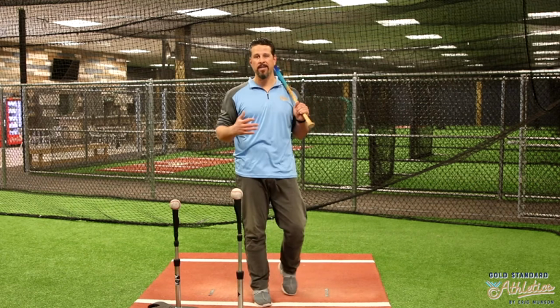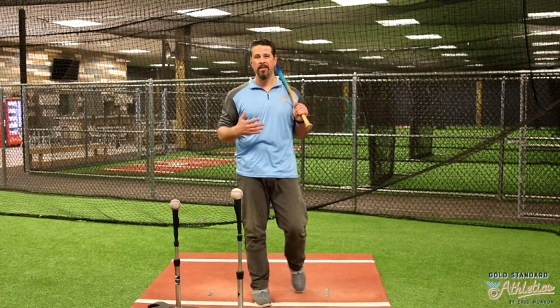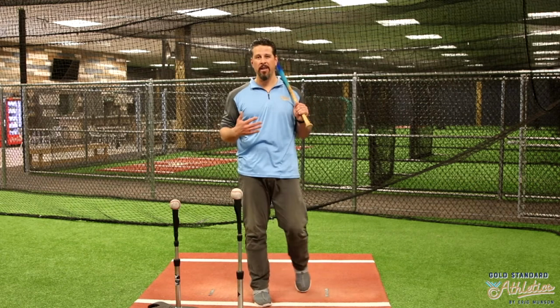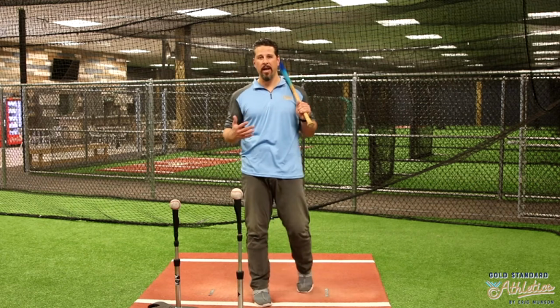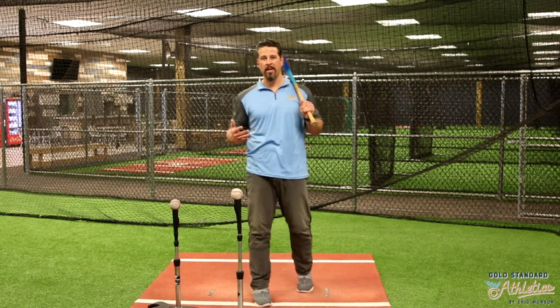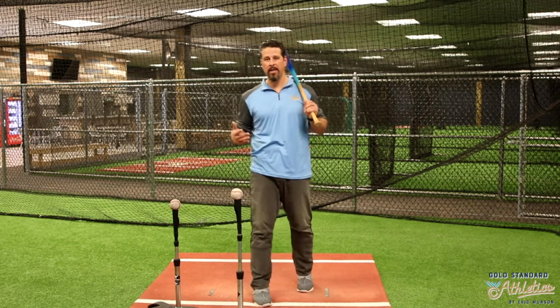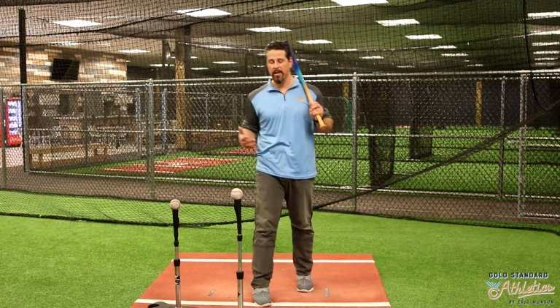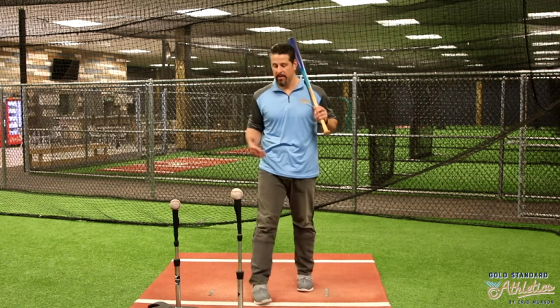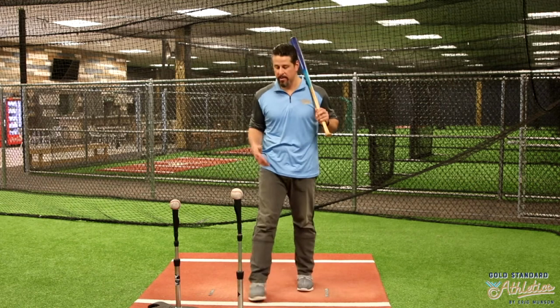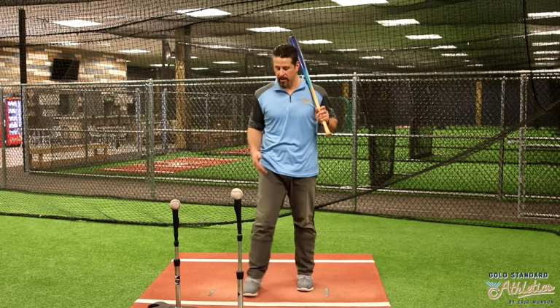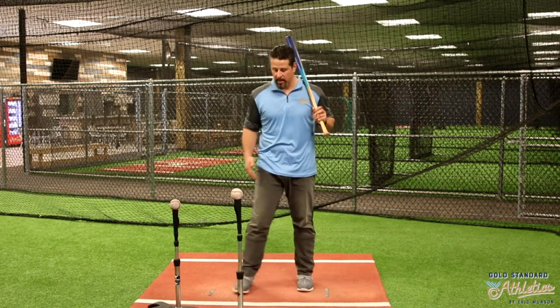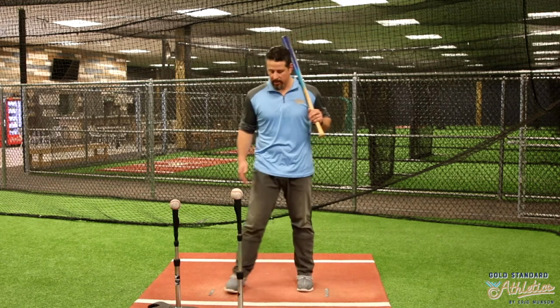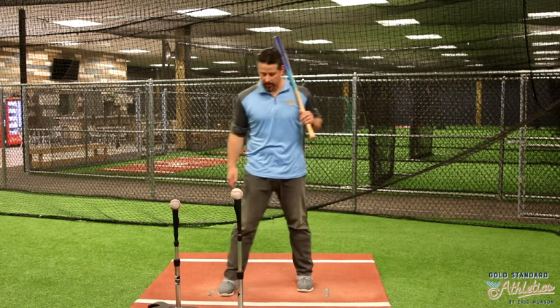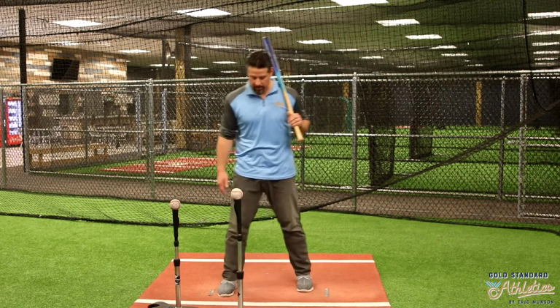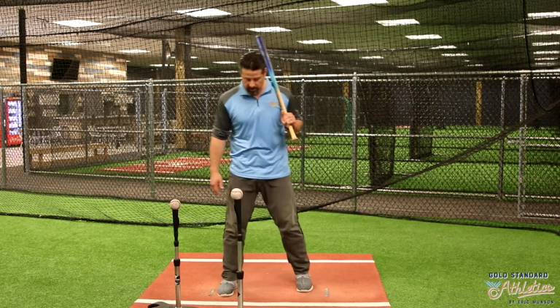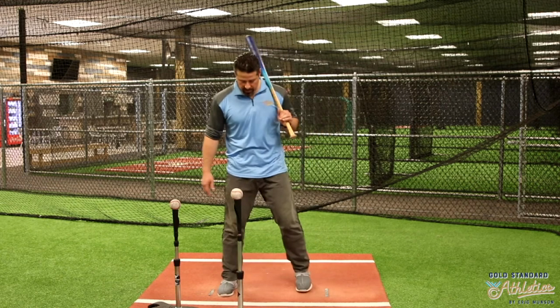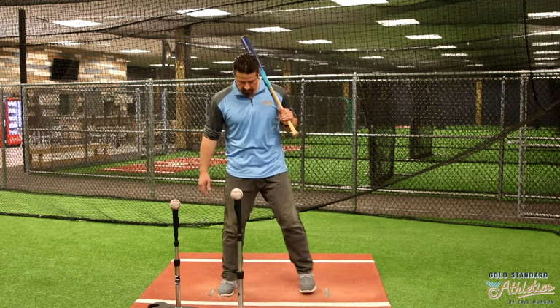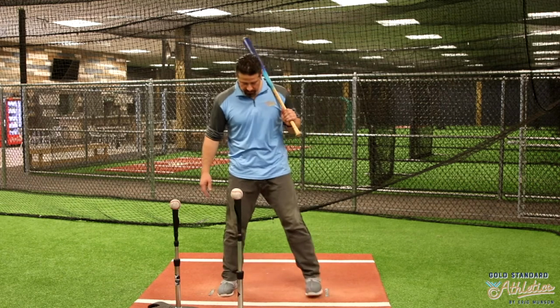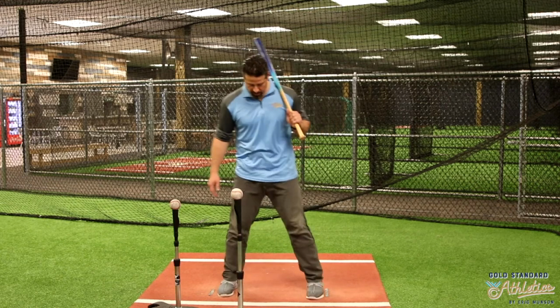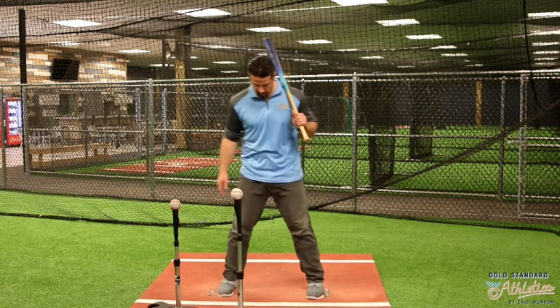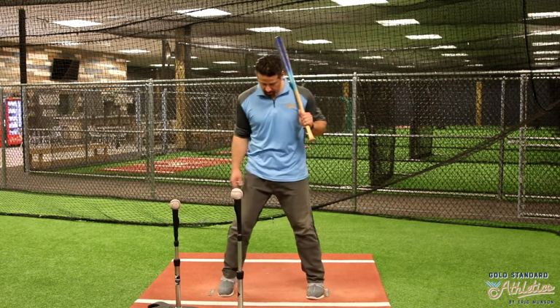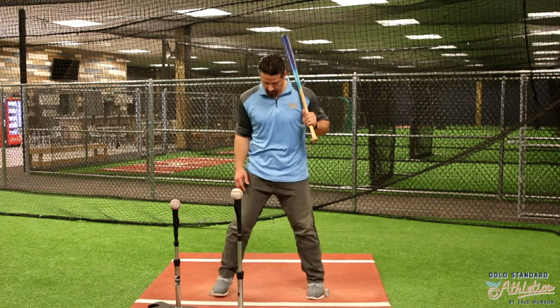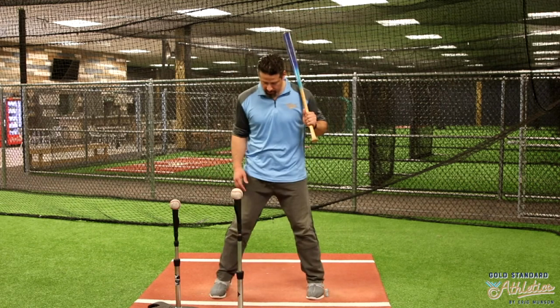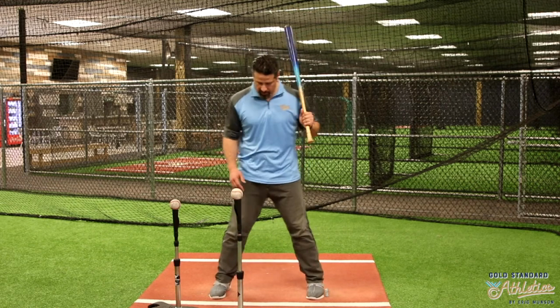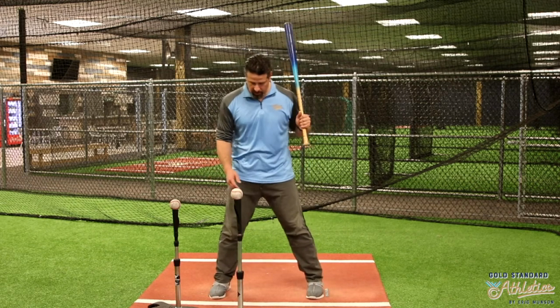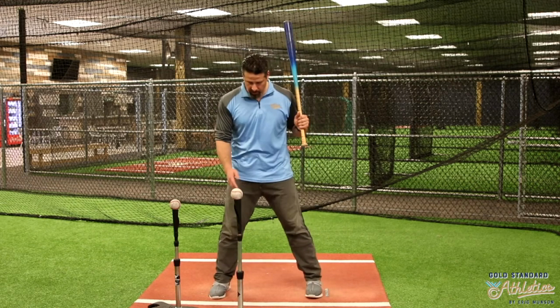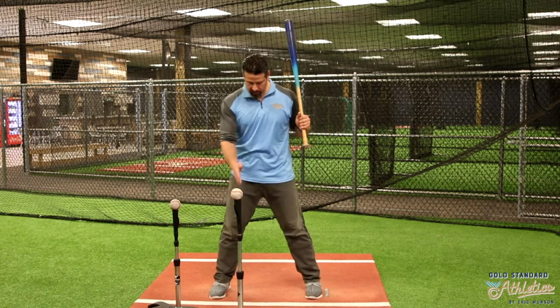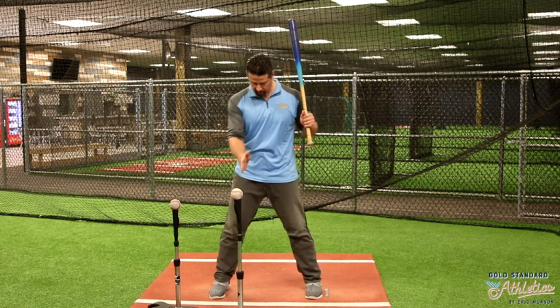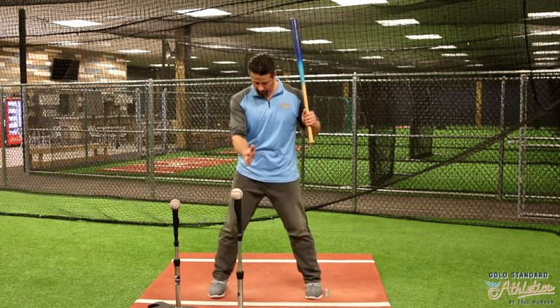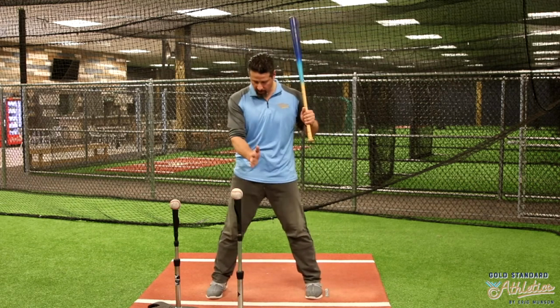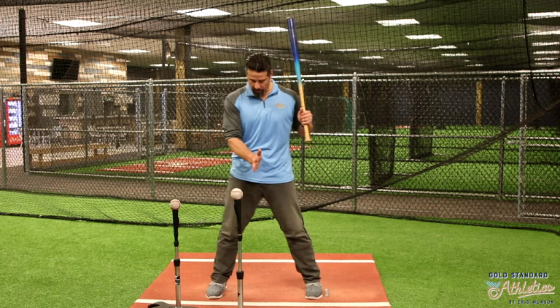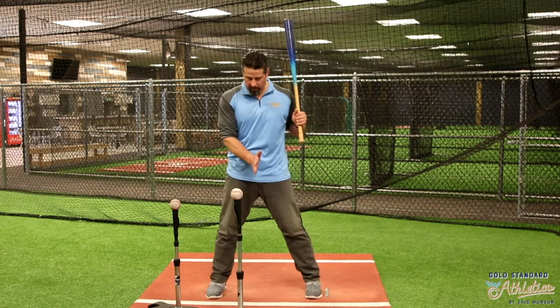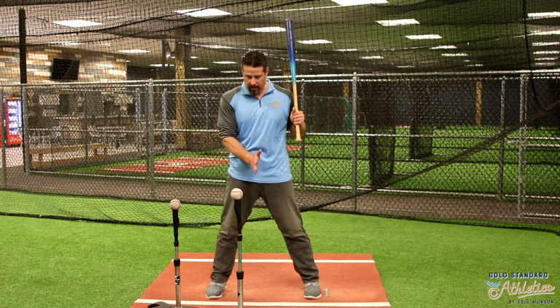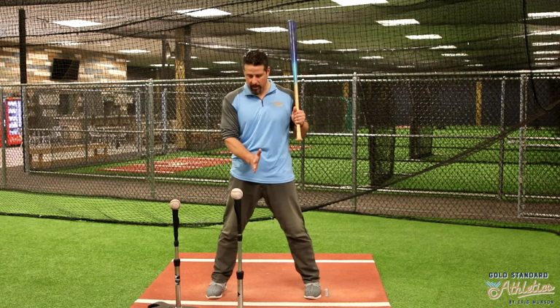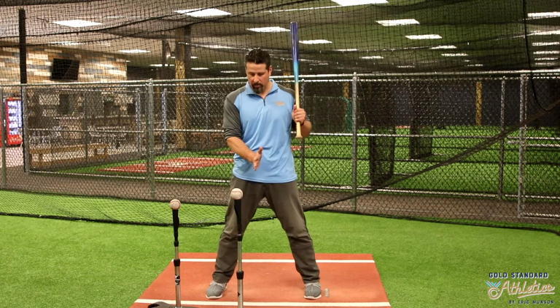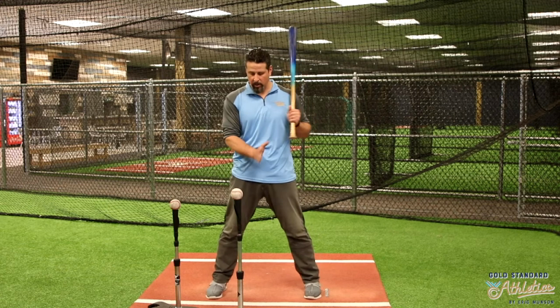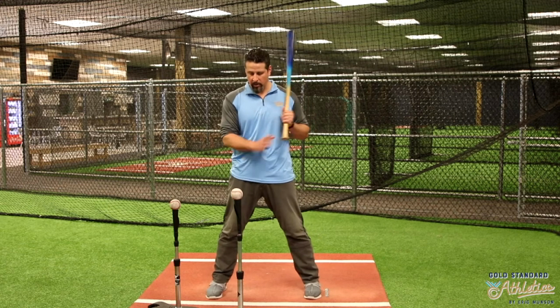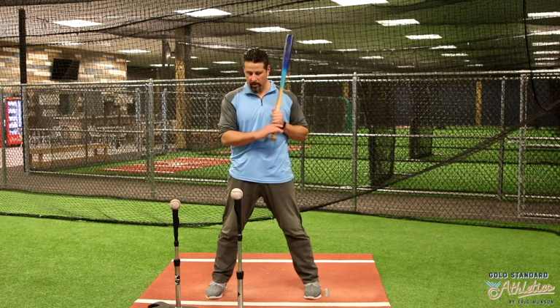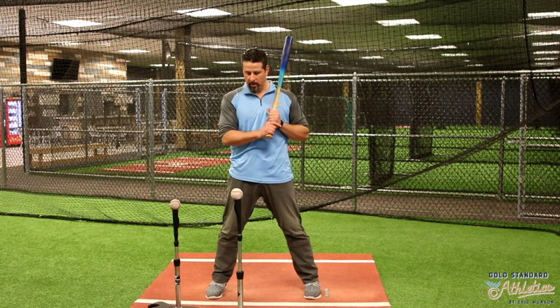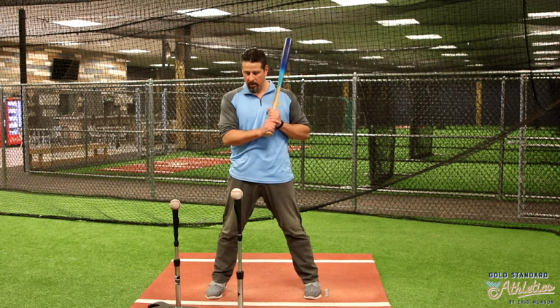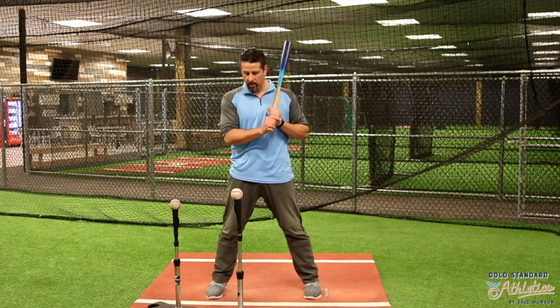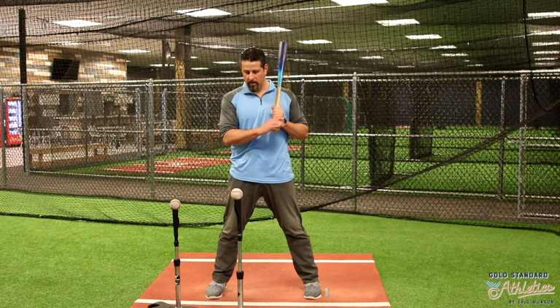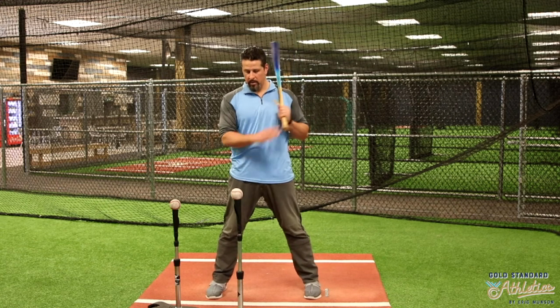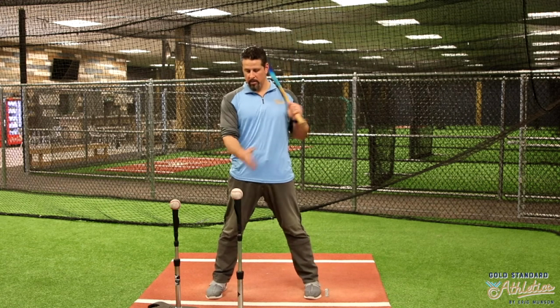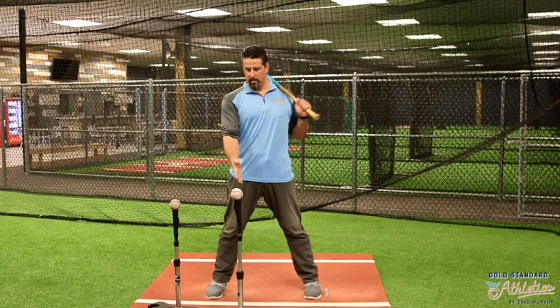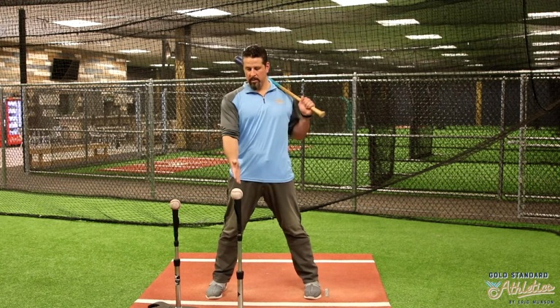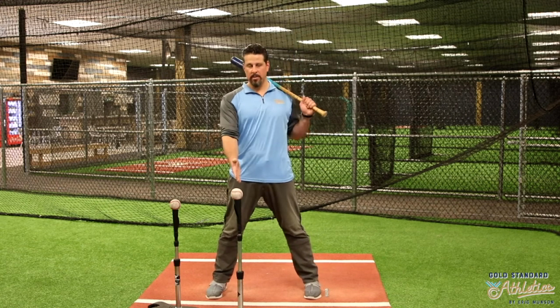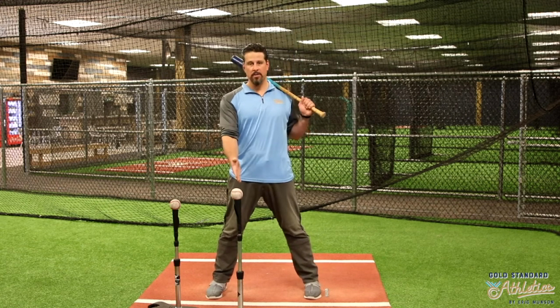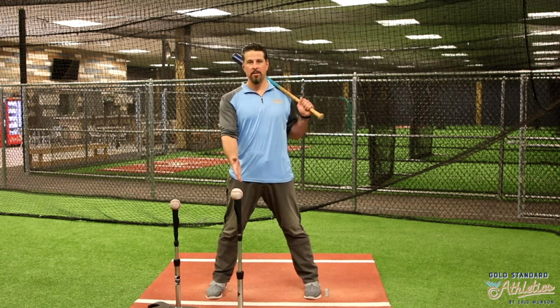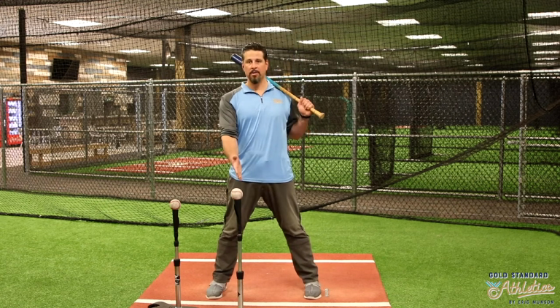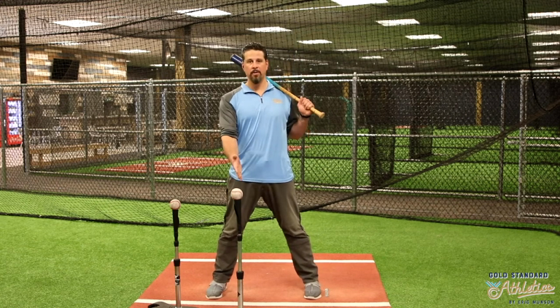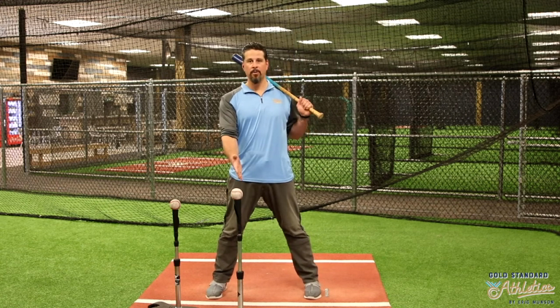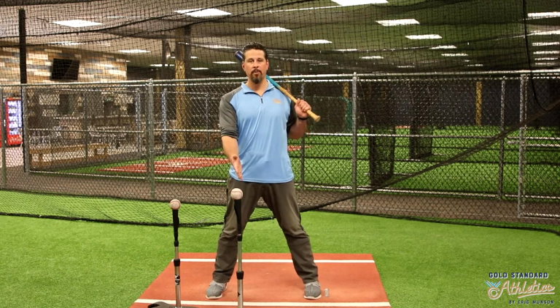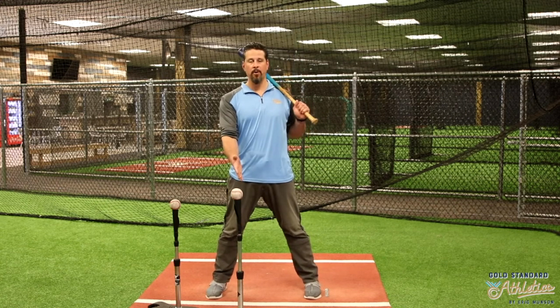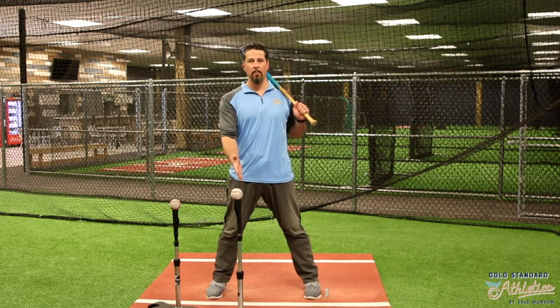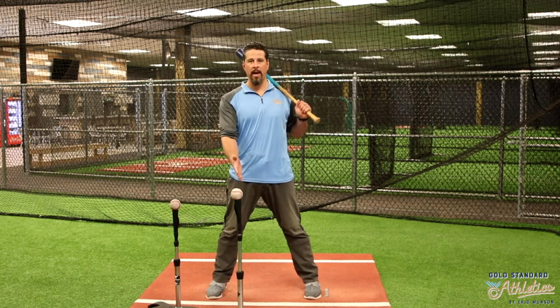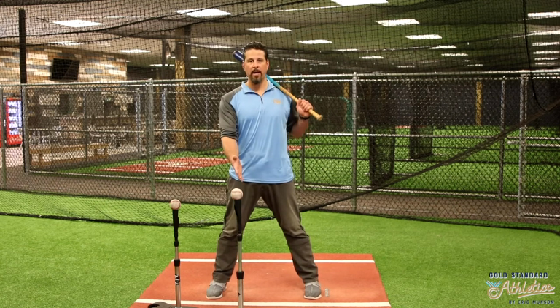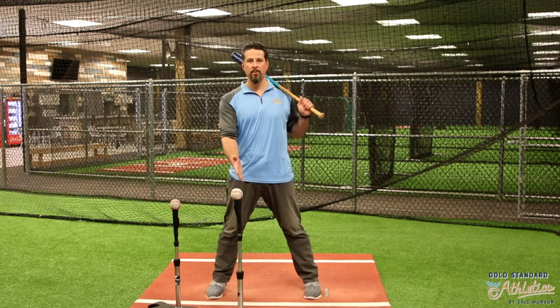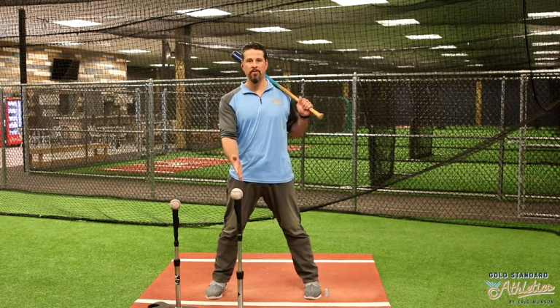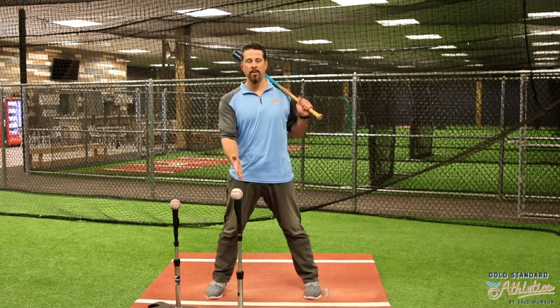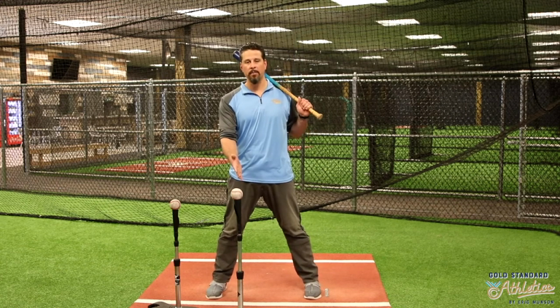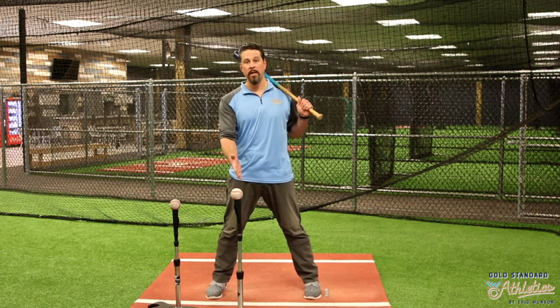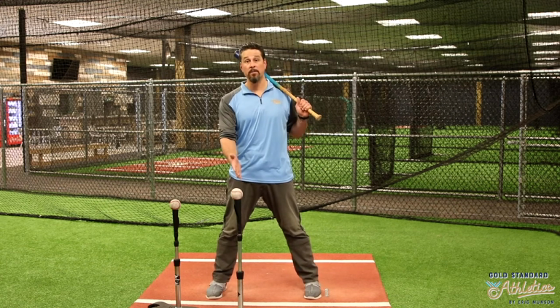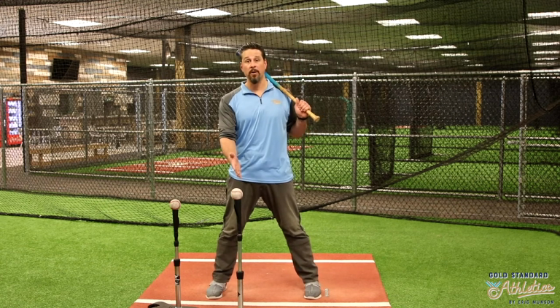I see a lot of kids — they'll stand up here, they'll get really close, and the ball's right here. This is just going to promote a bad move to the baseball.